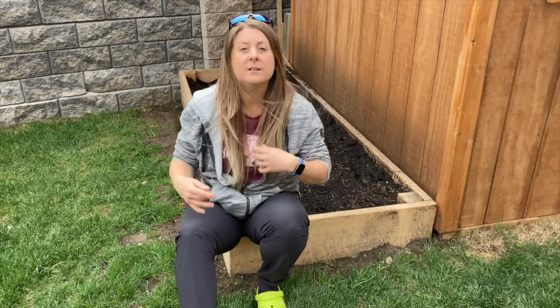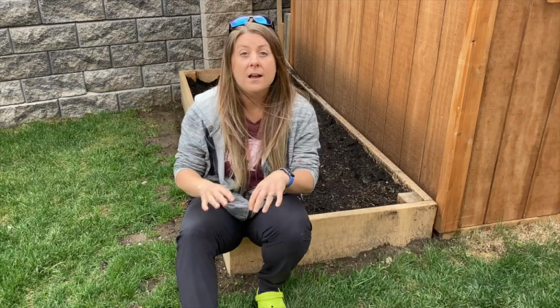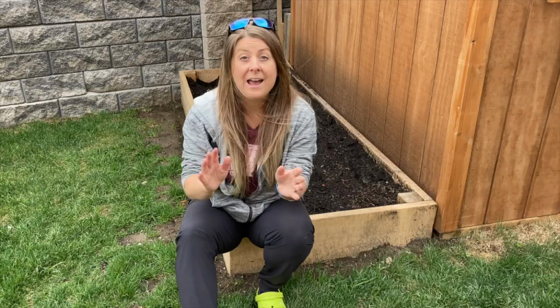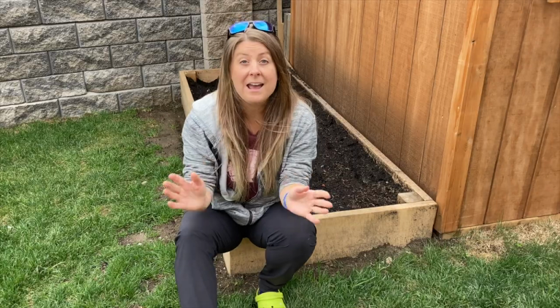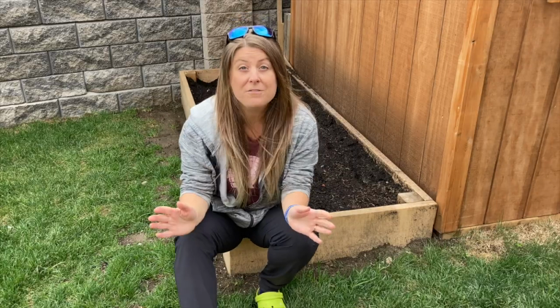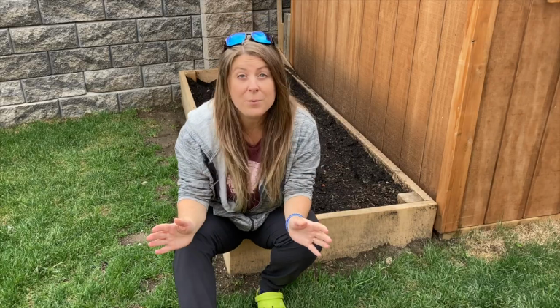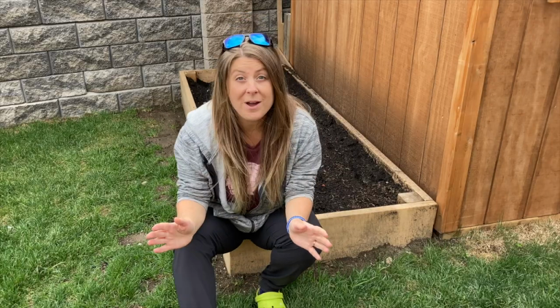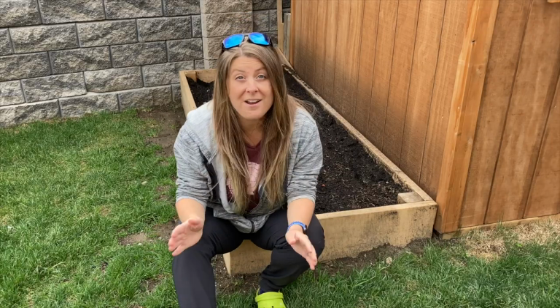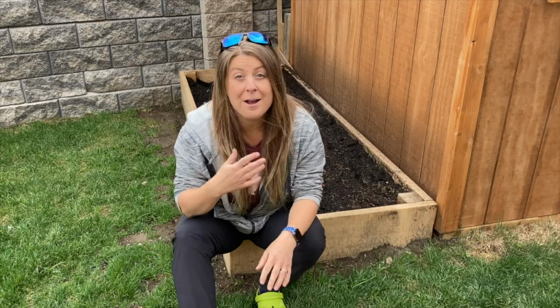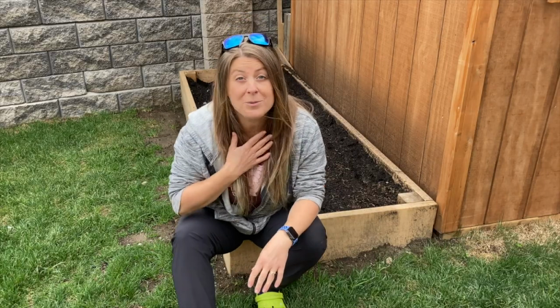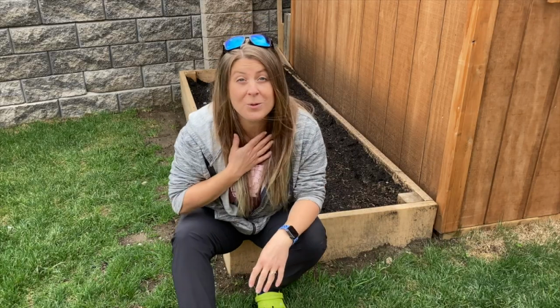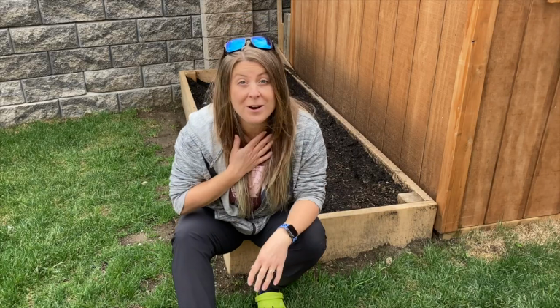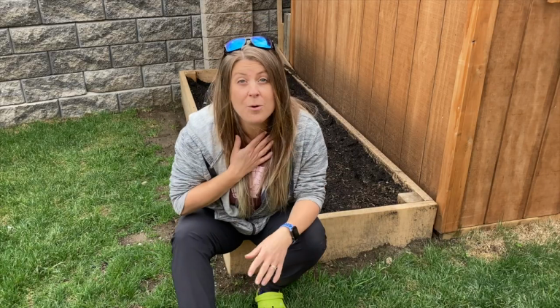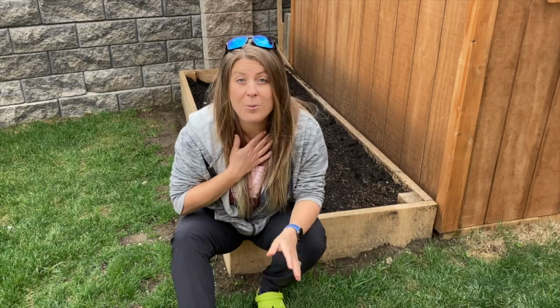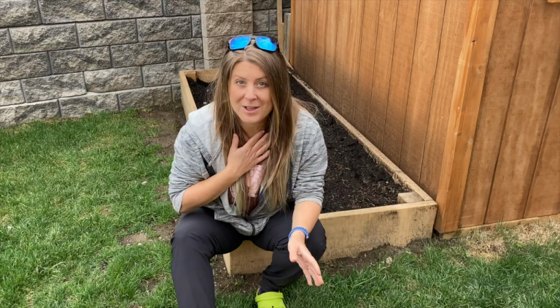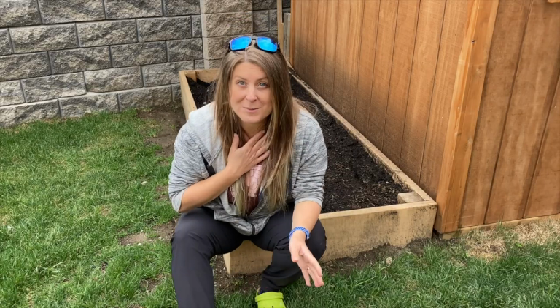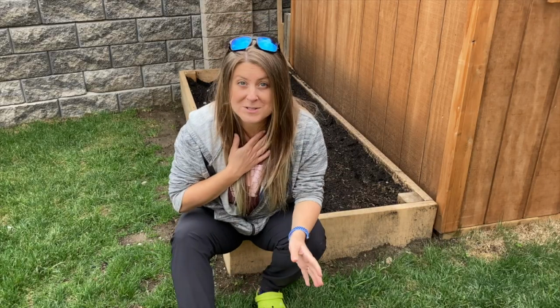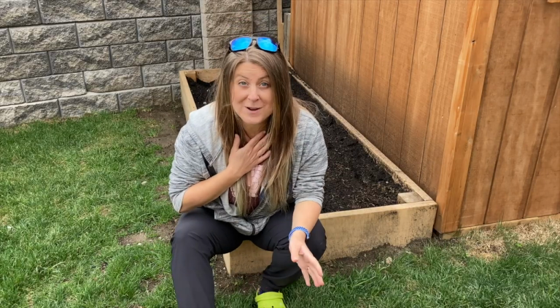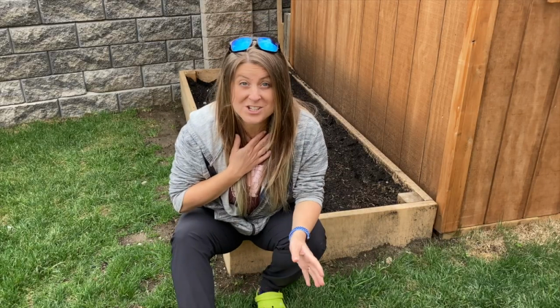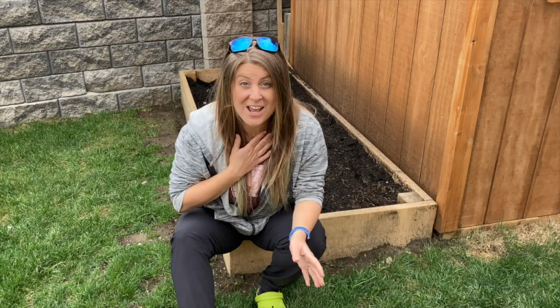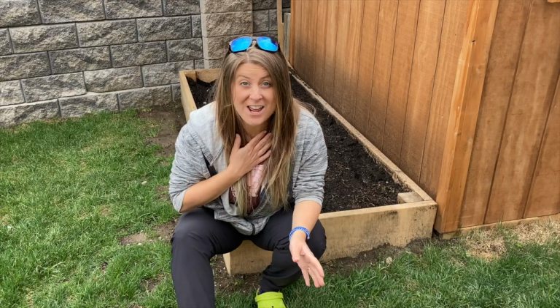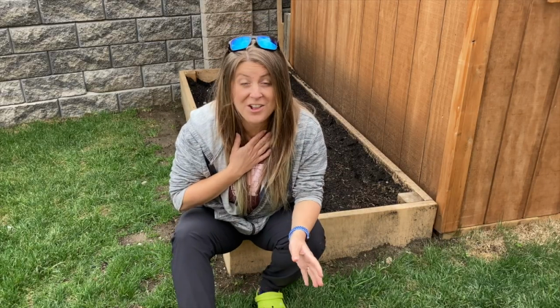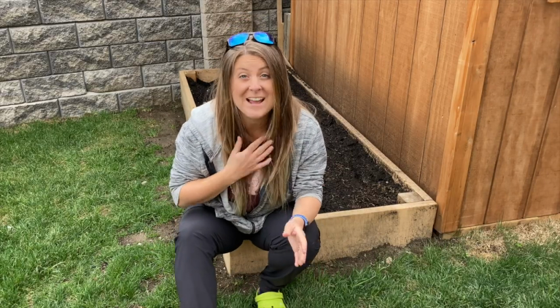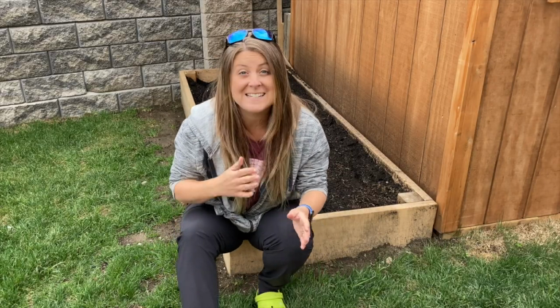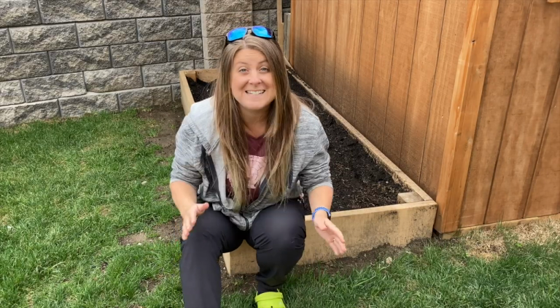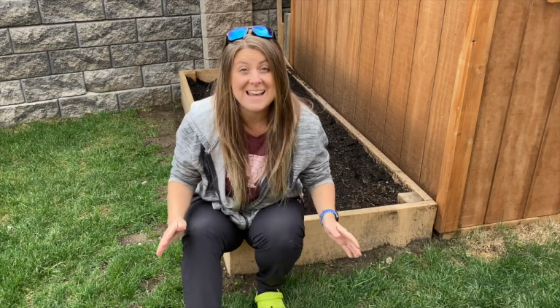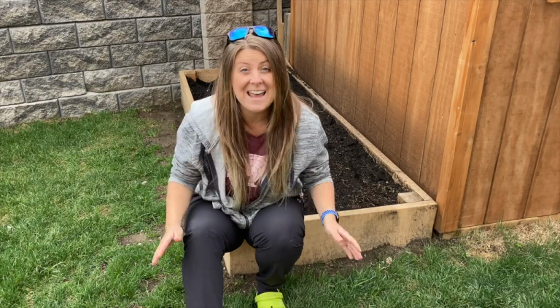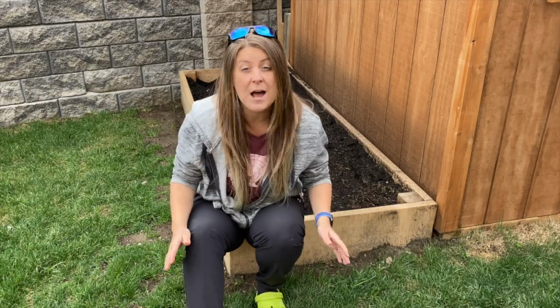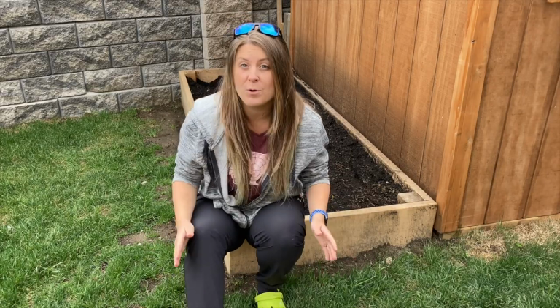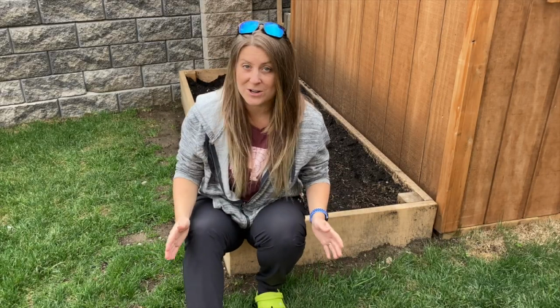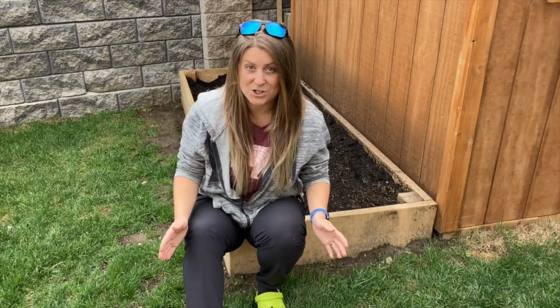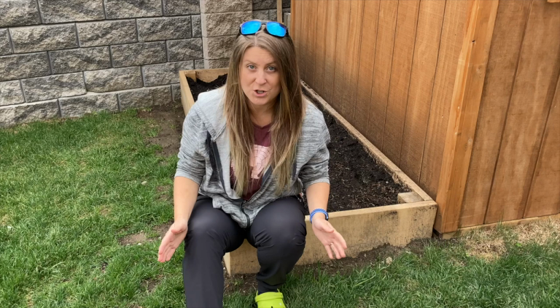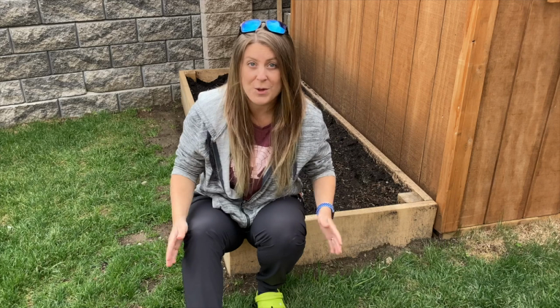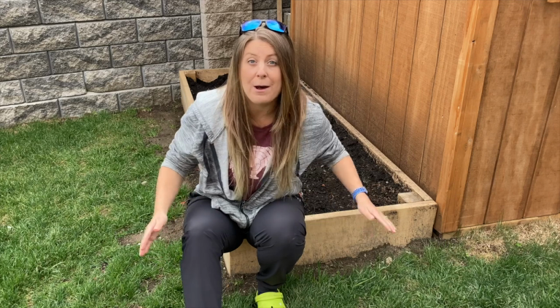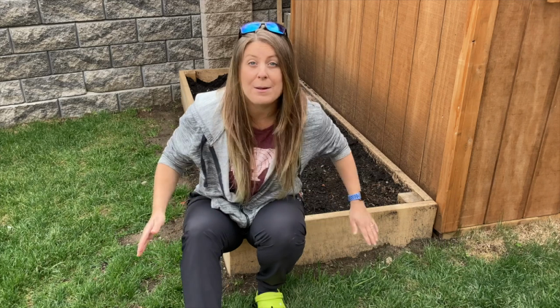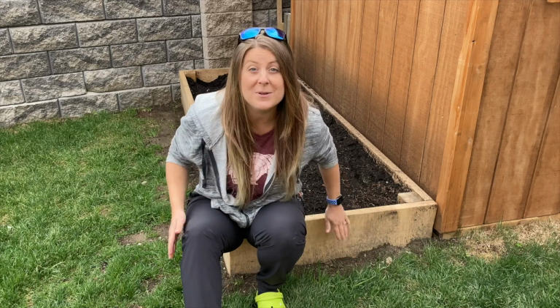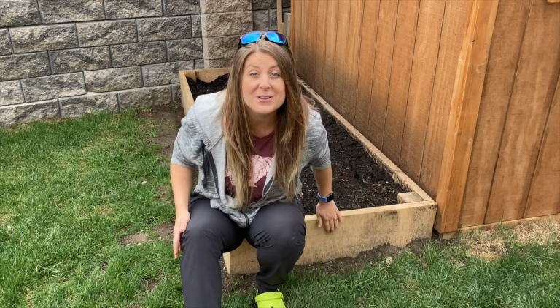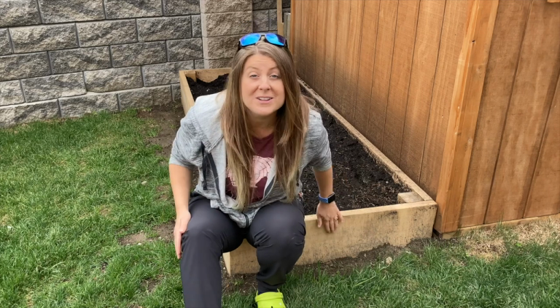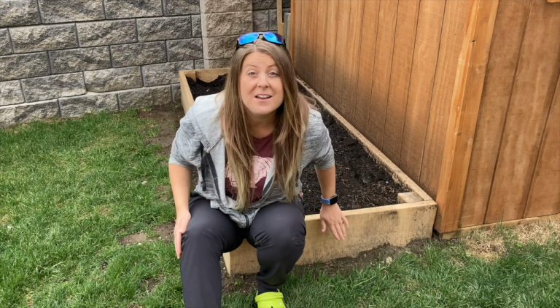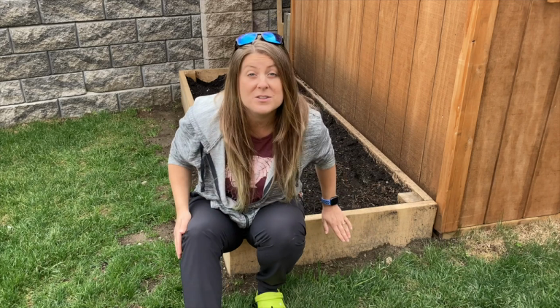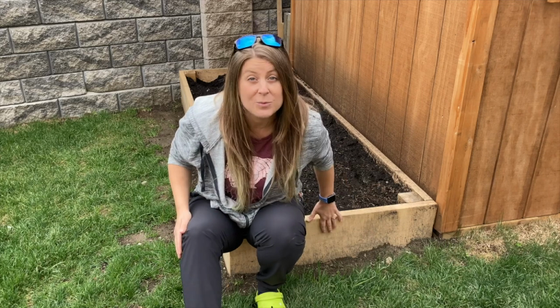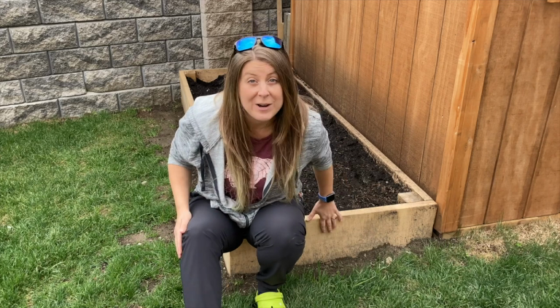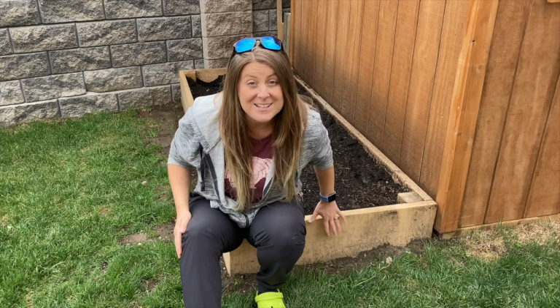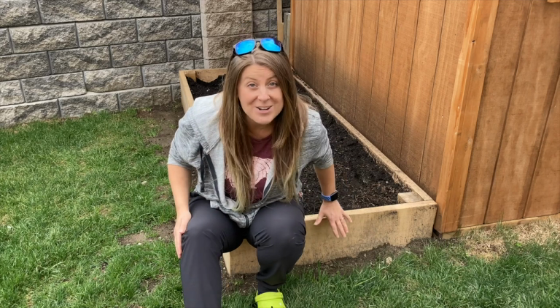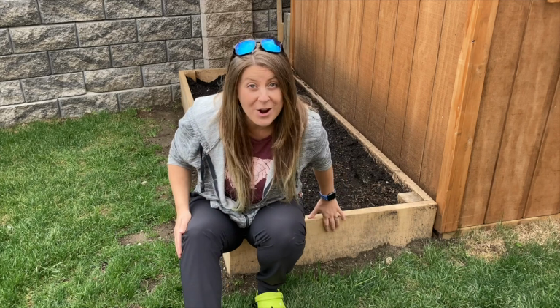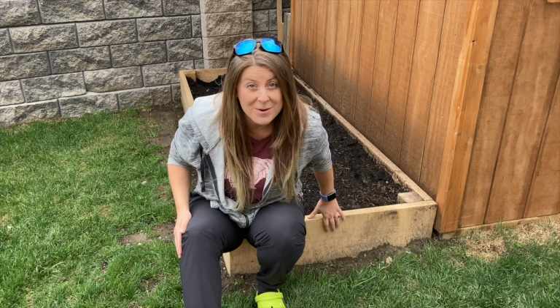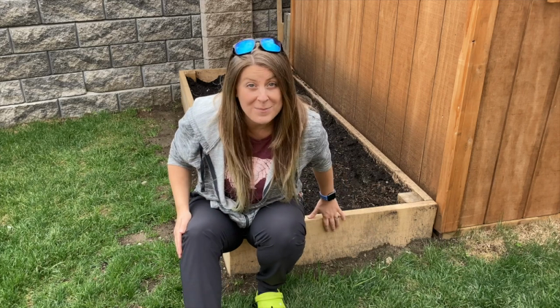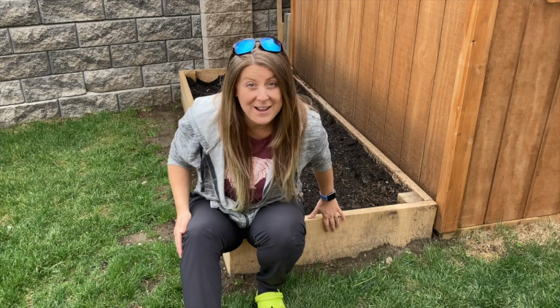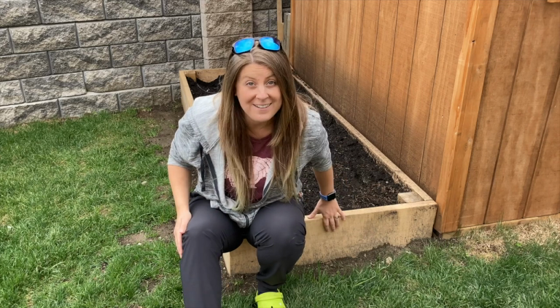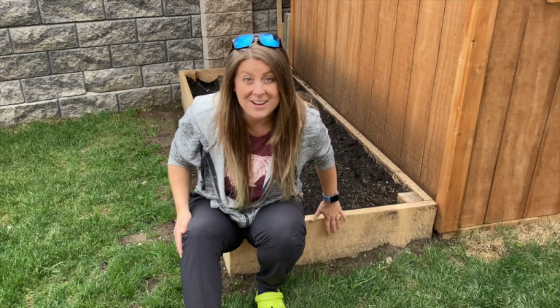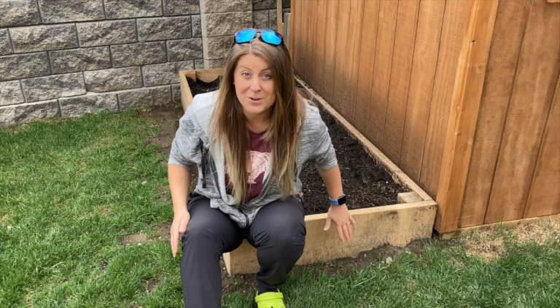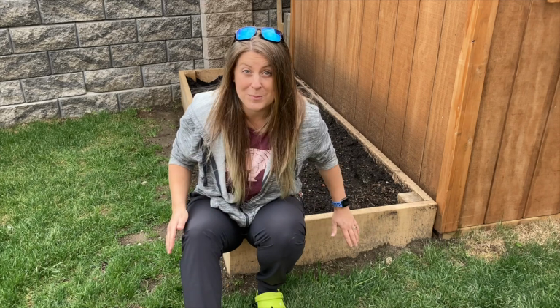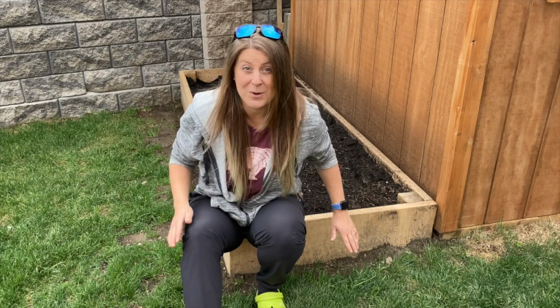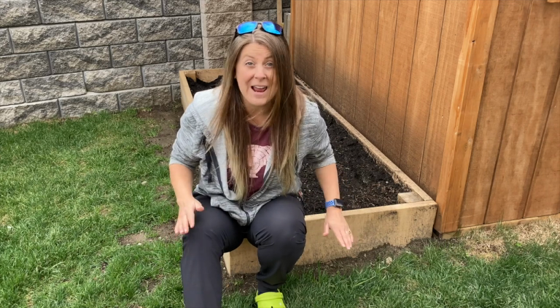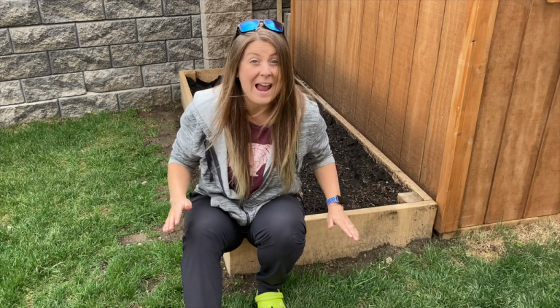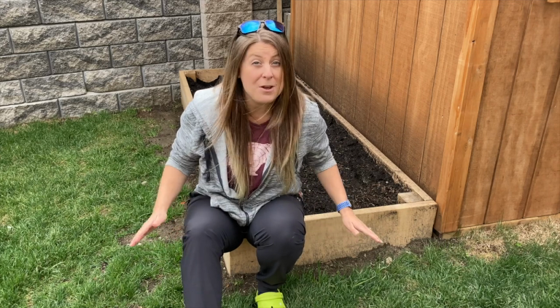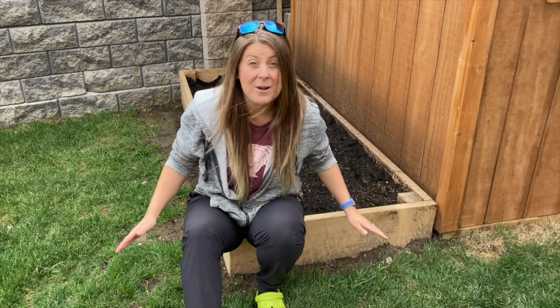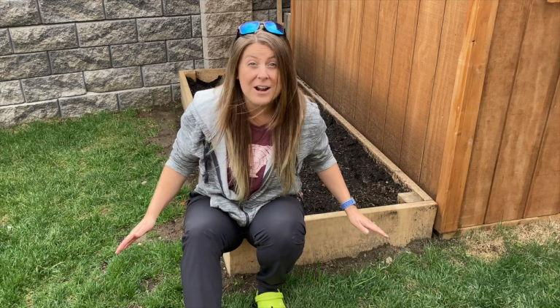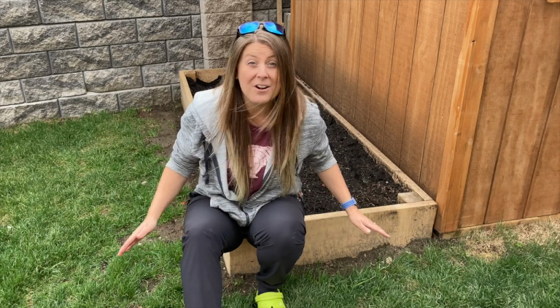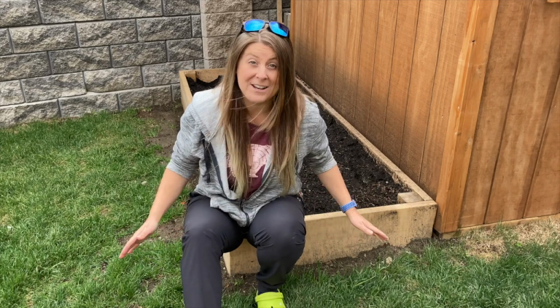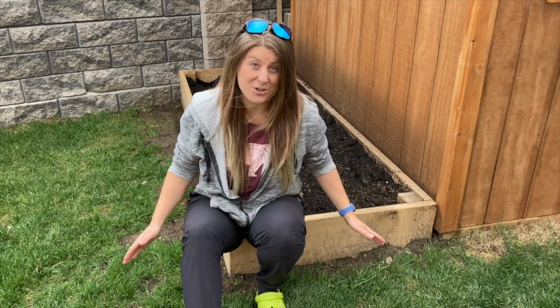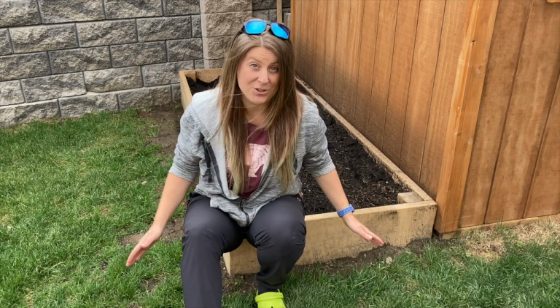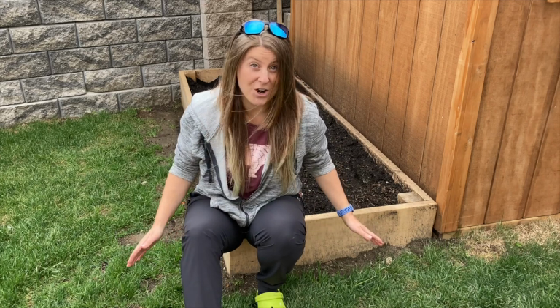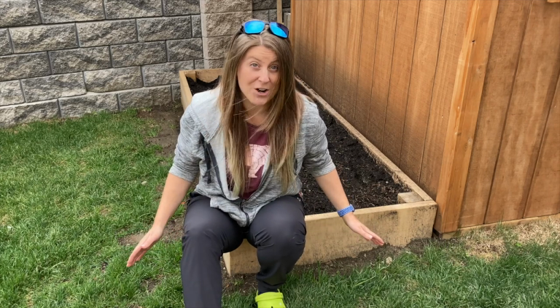Hey everyone, I'm Laura. Welcome to my channel and today I'm going to show you how I built this raised garden bed that you can put anywhere in your yard.